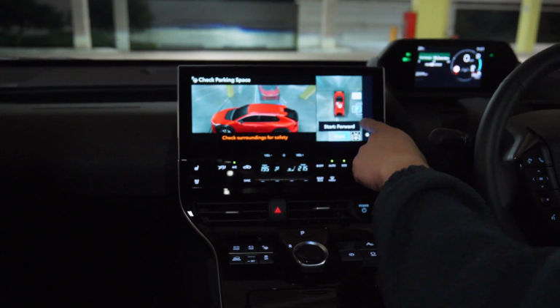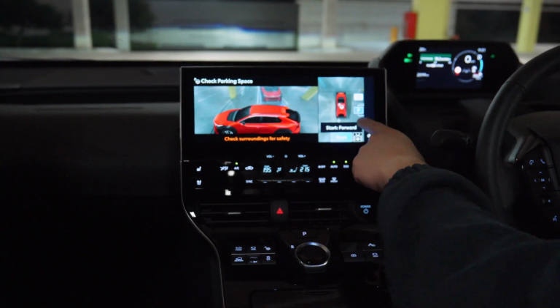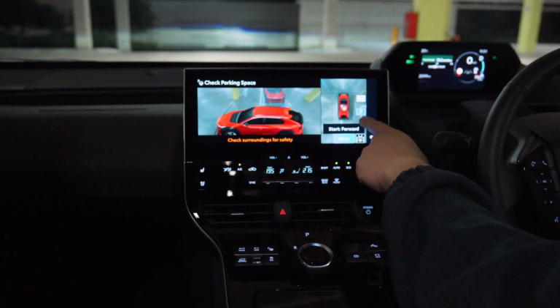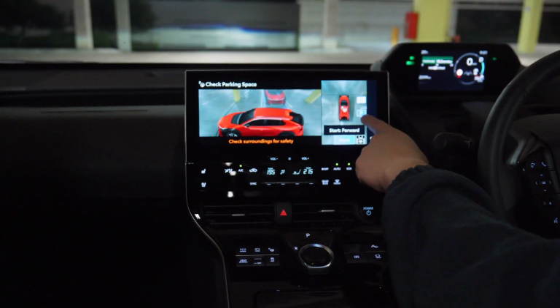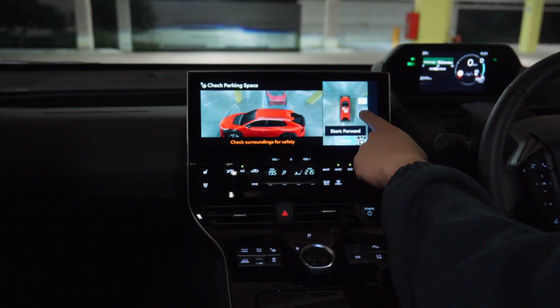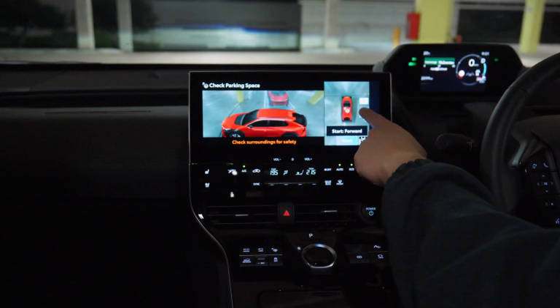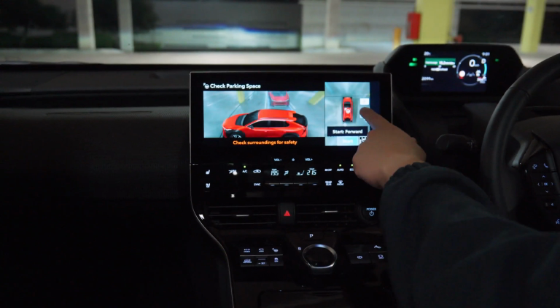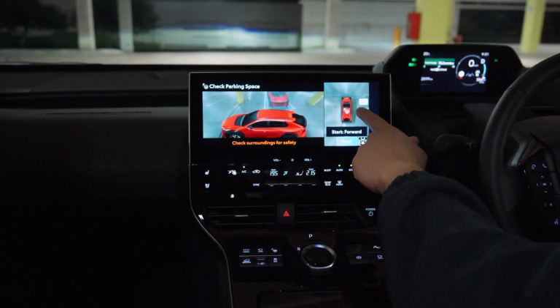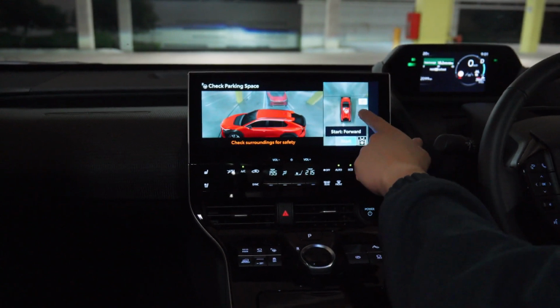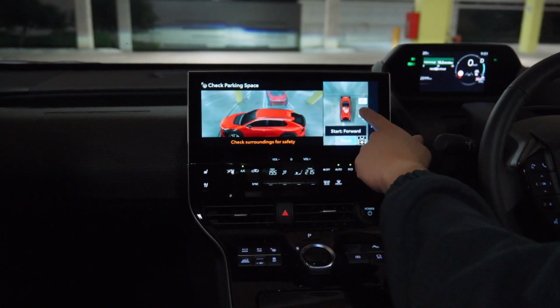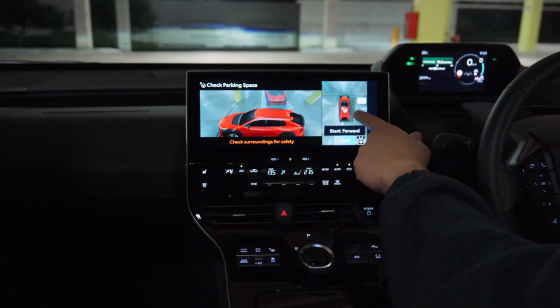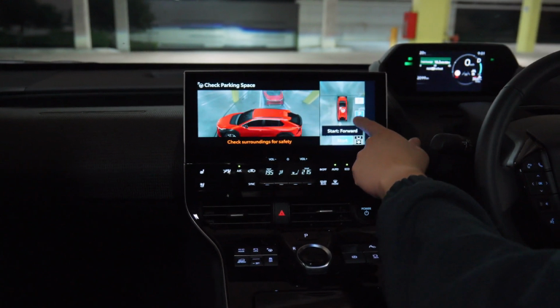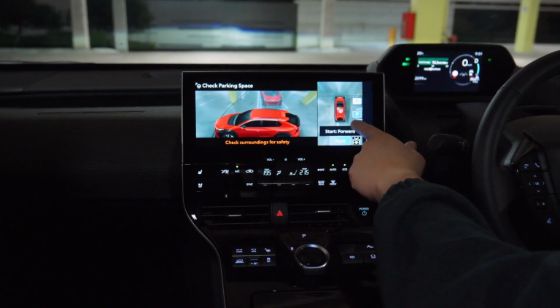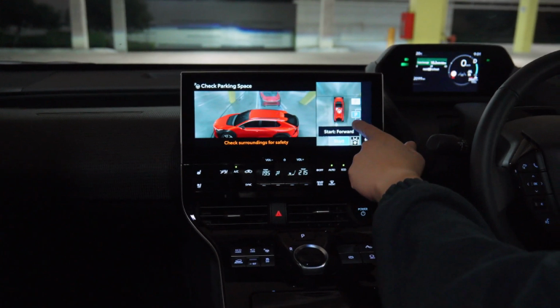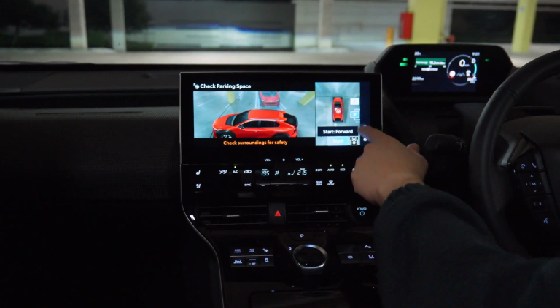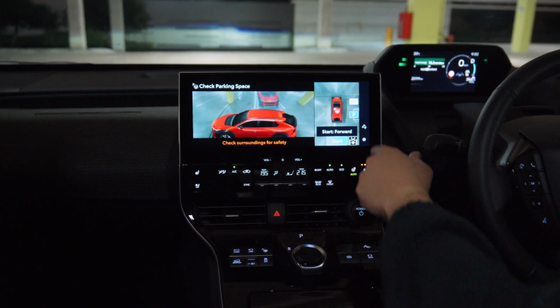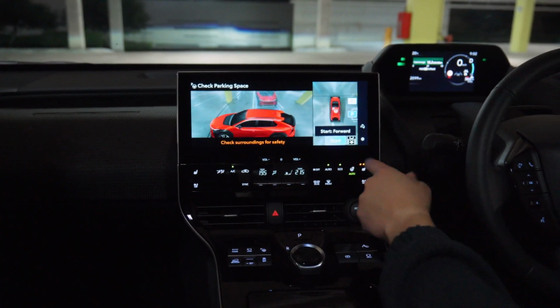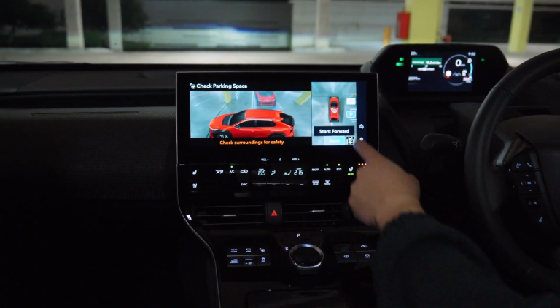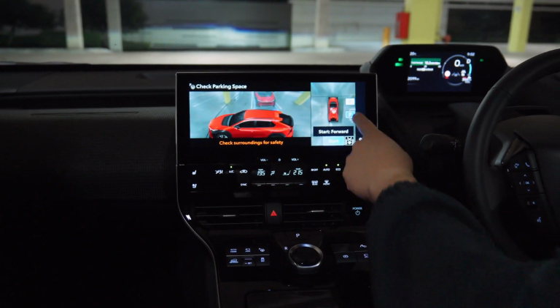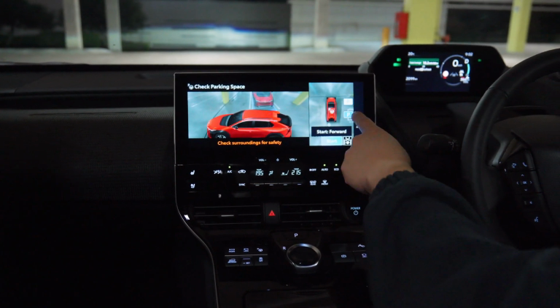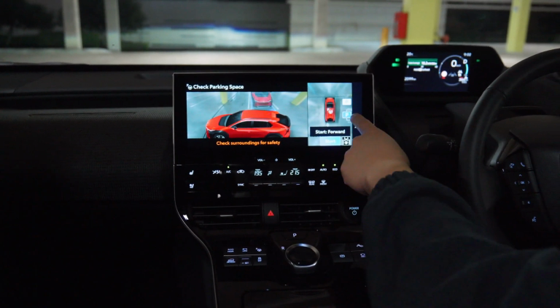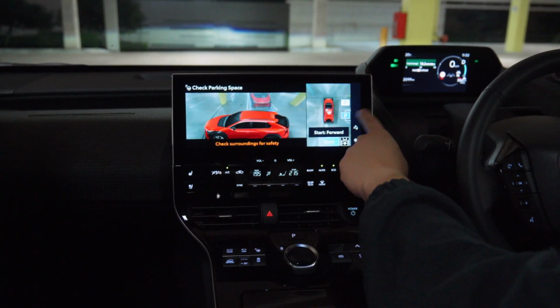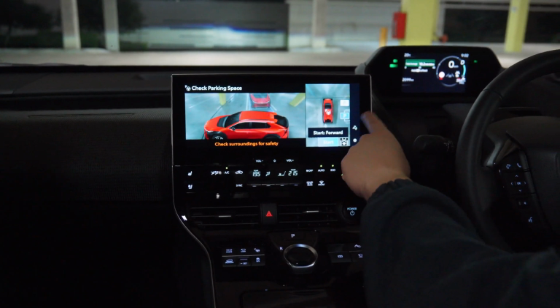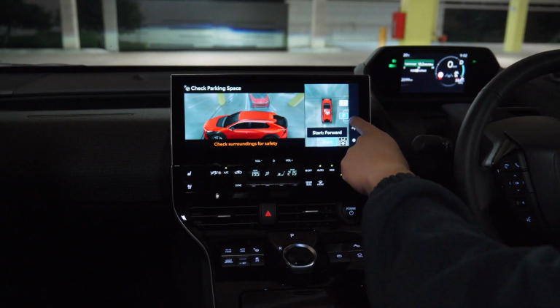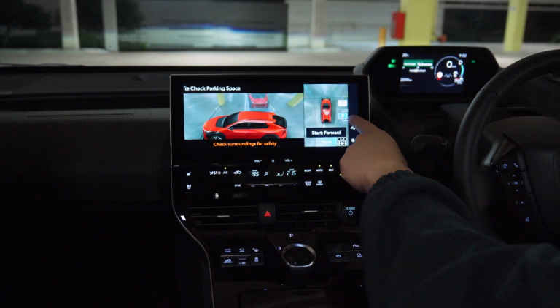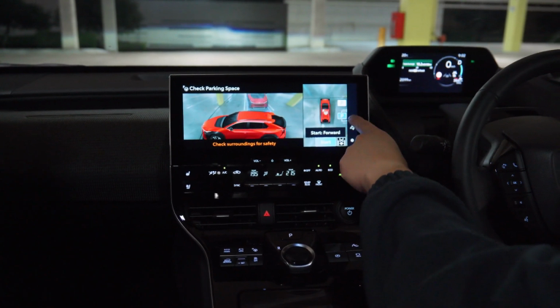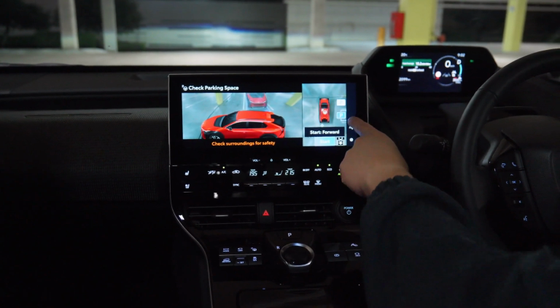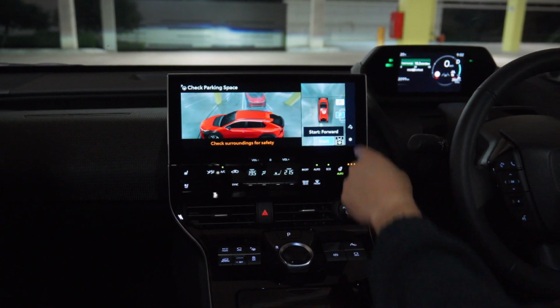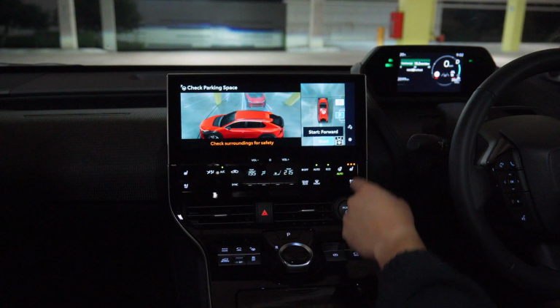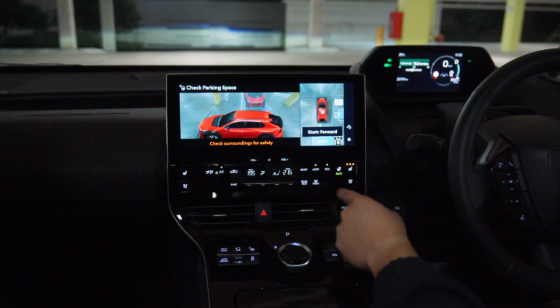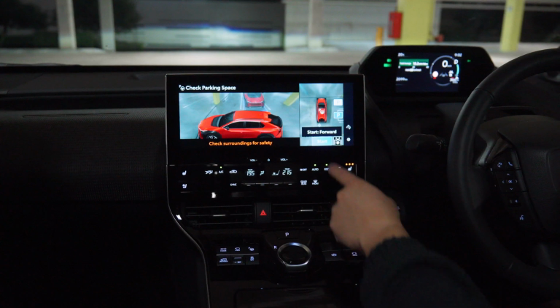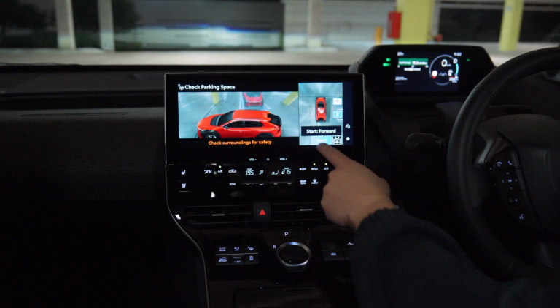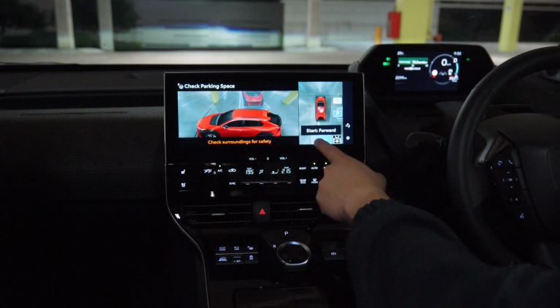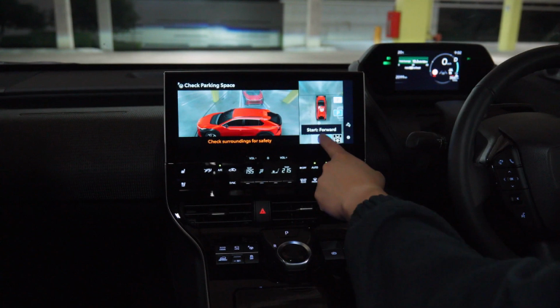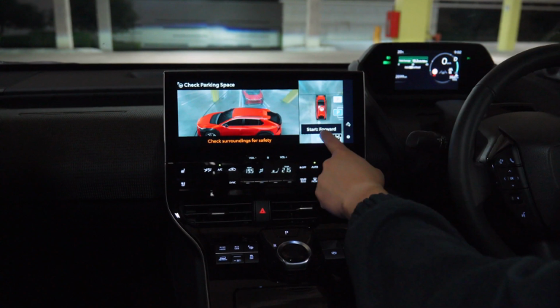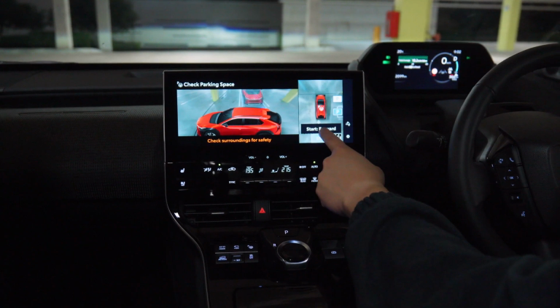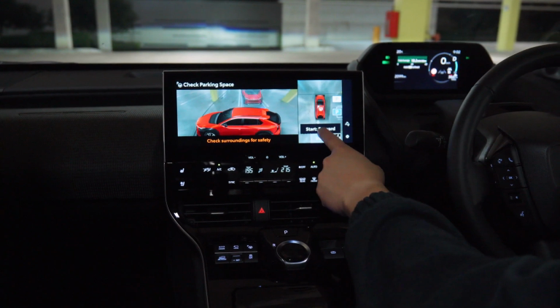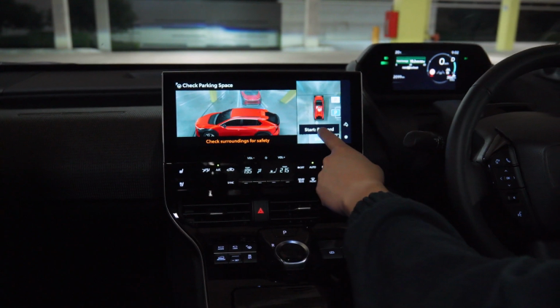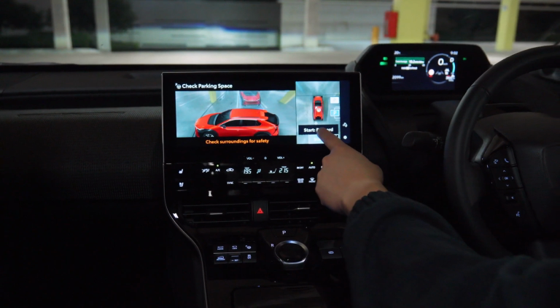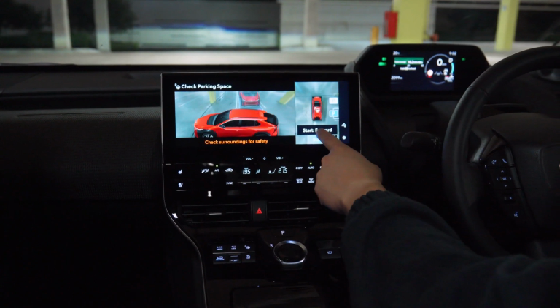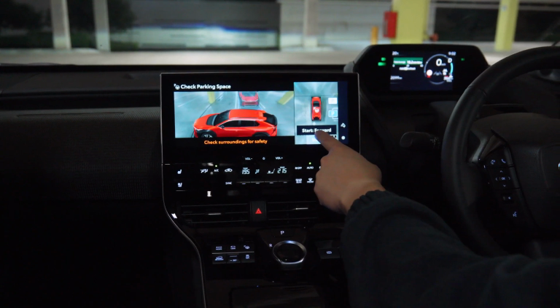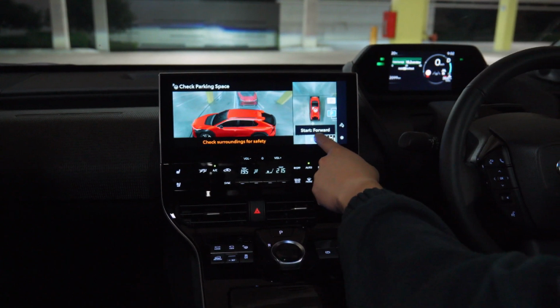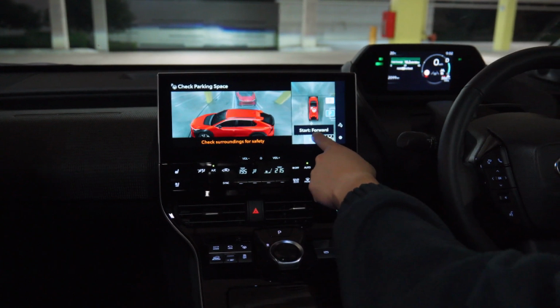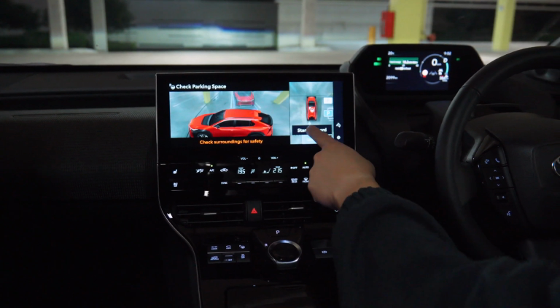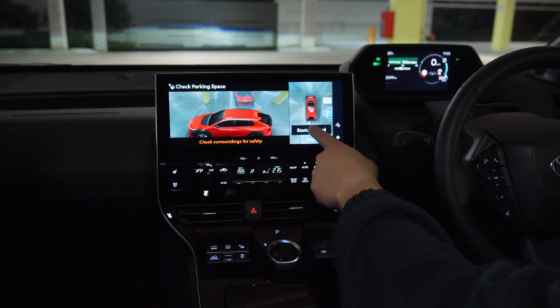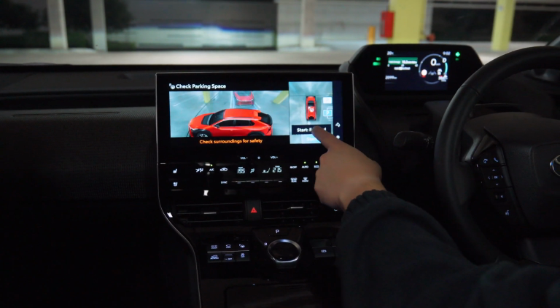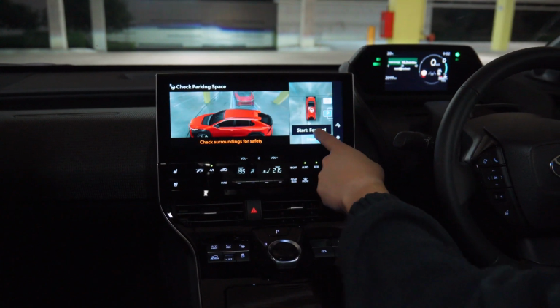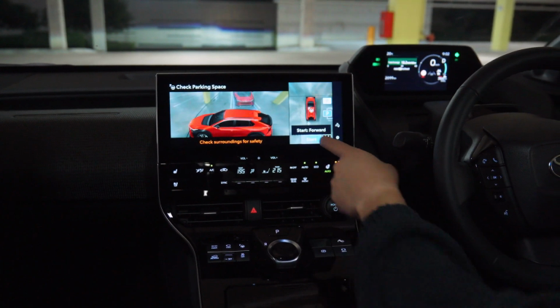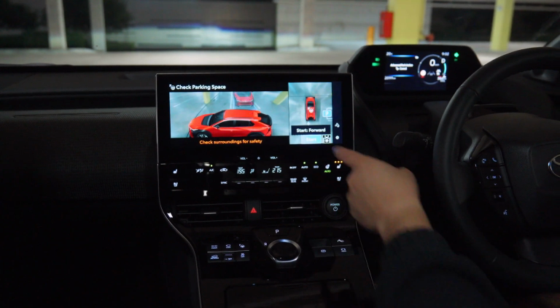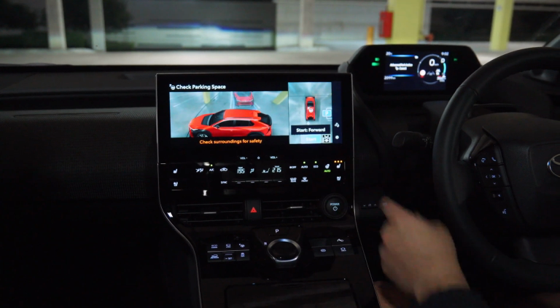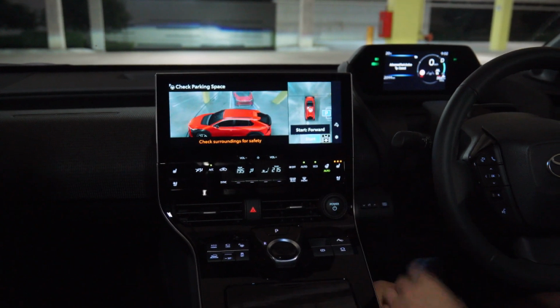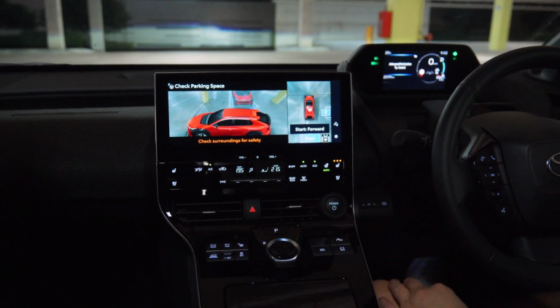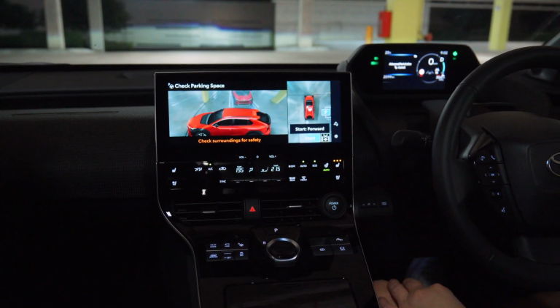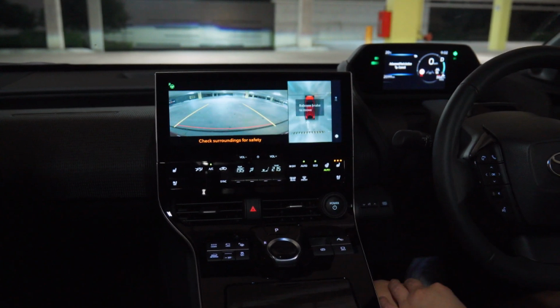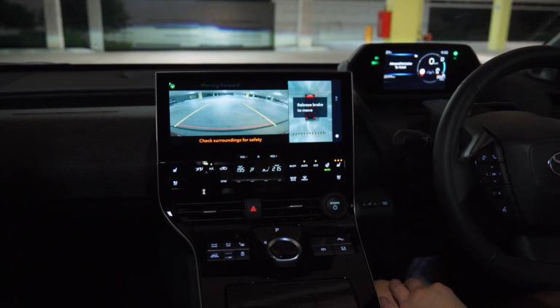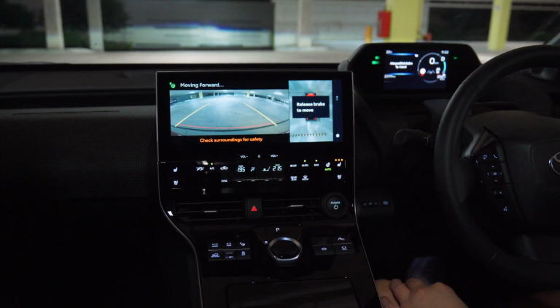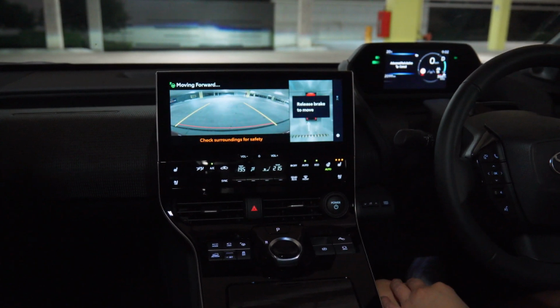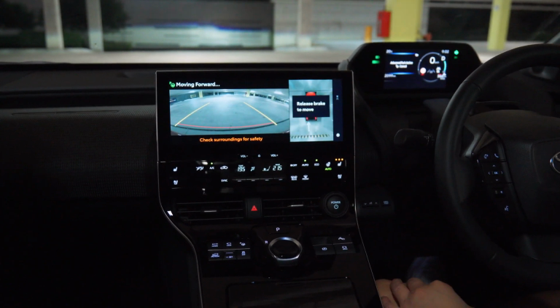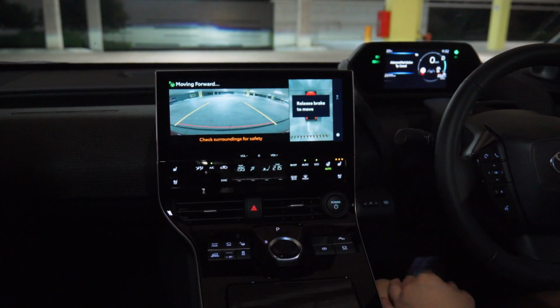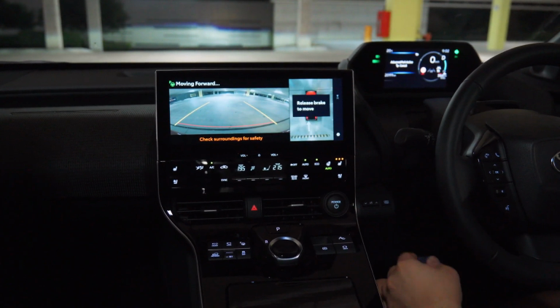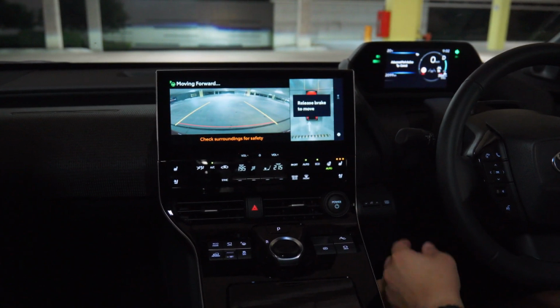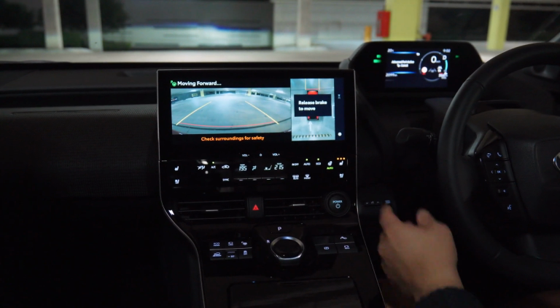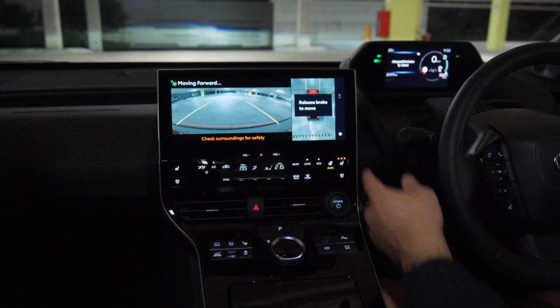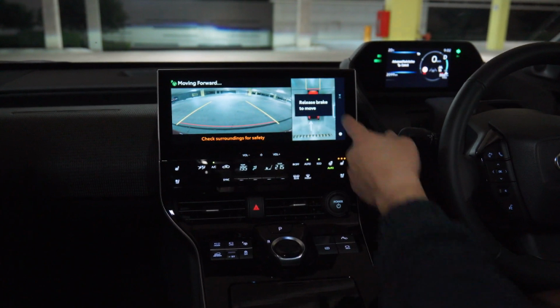Identify a bay — we can click this bay as the one that we want to go into and press start to let it do its thing.